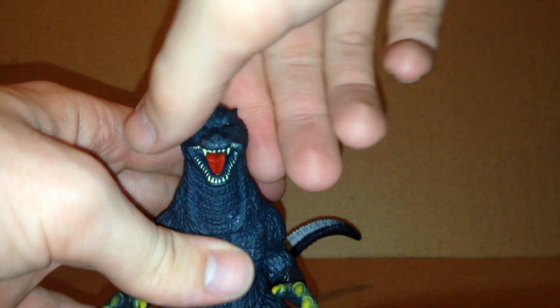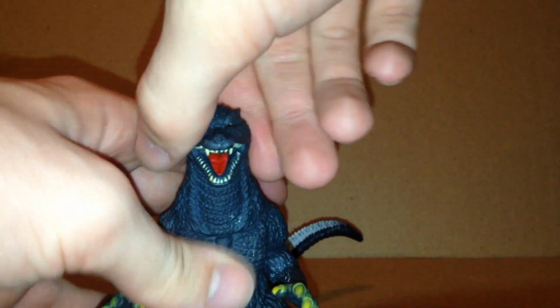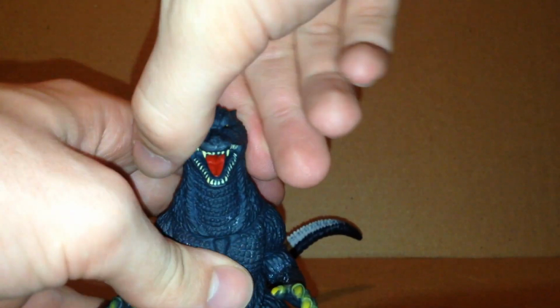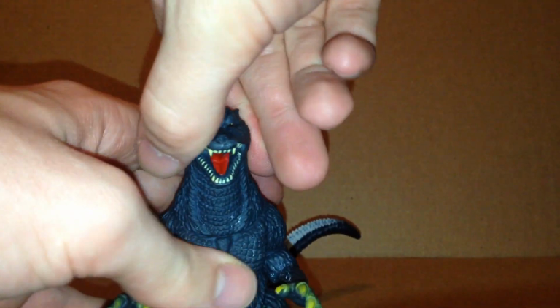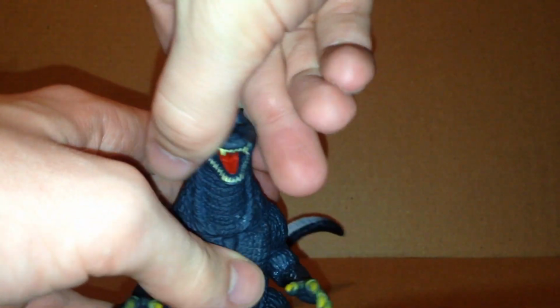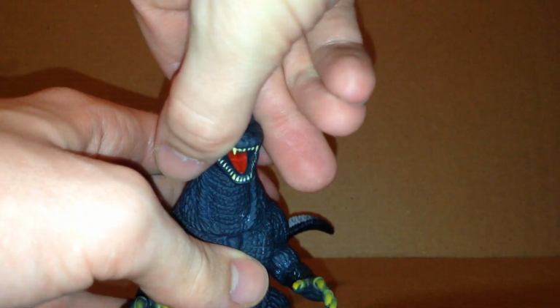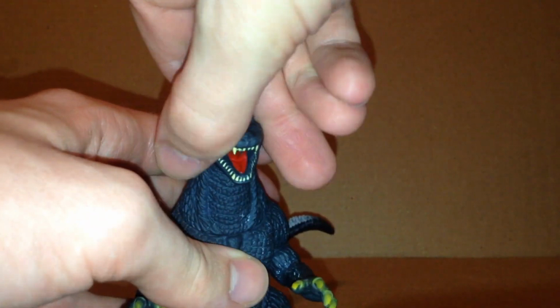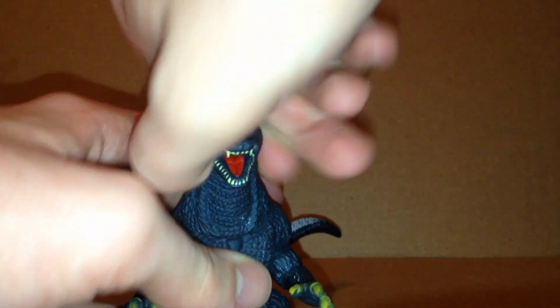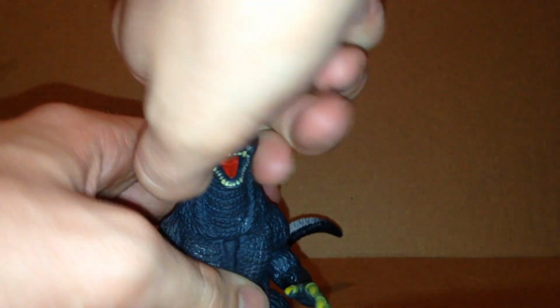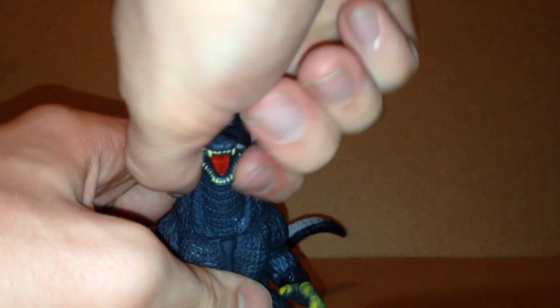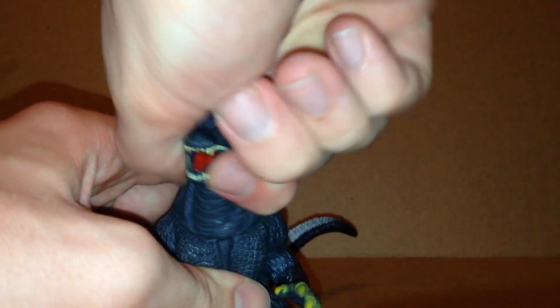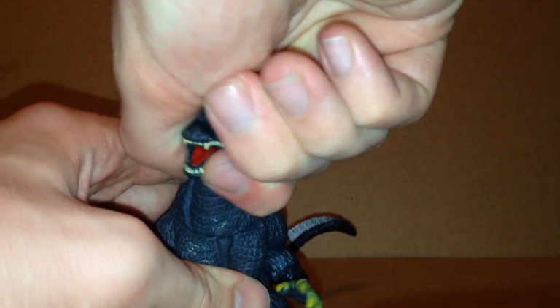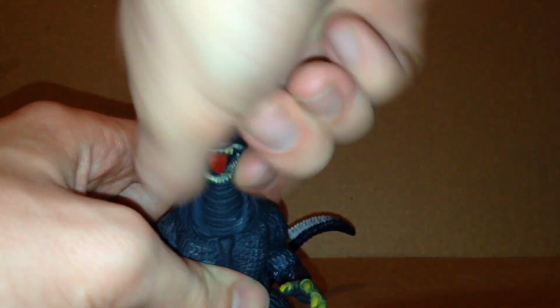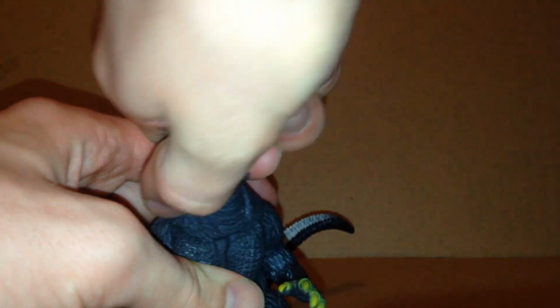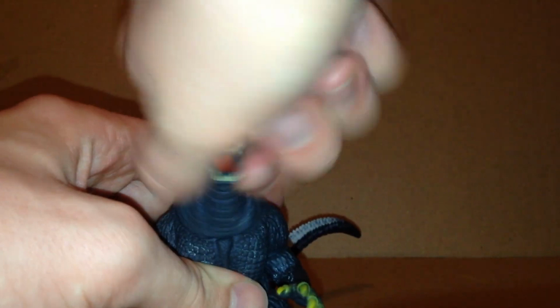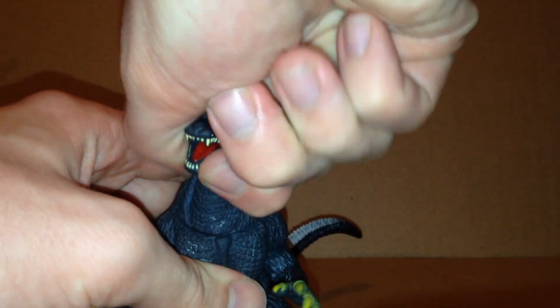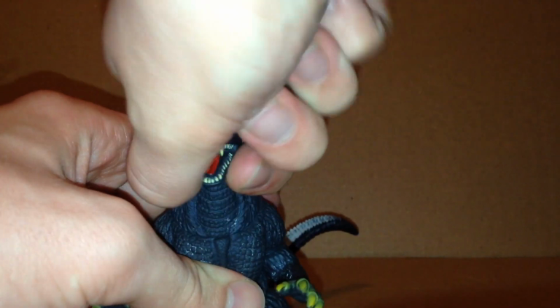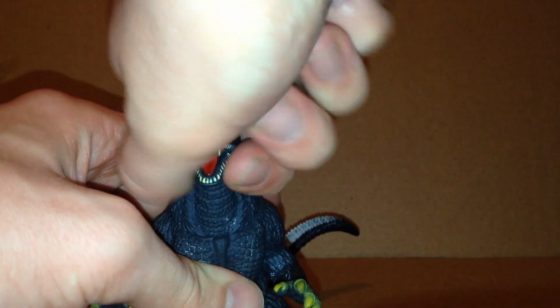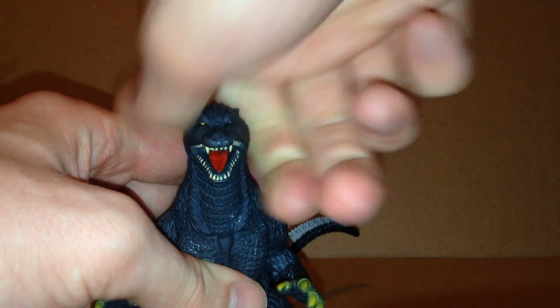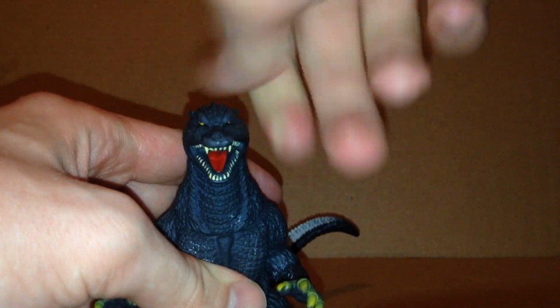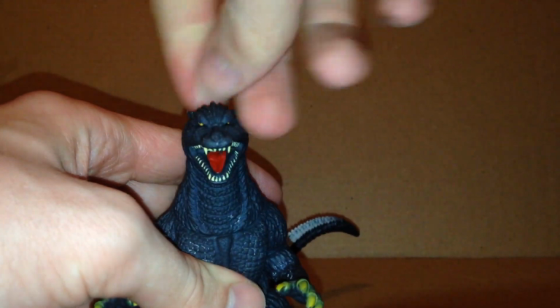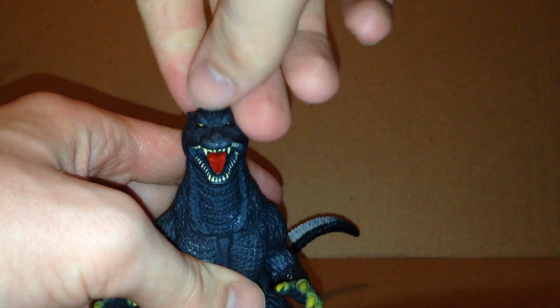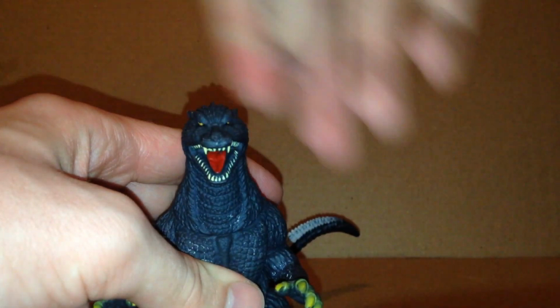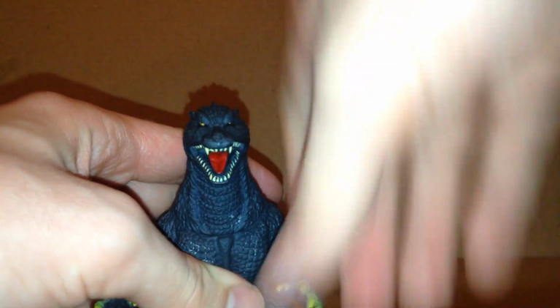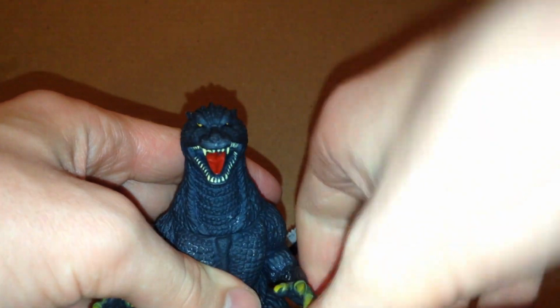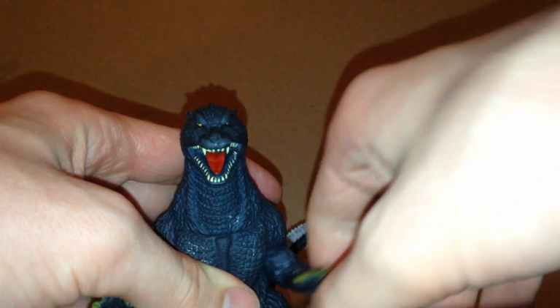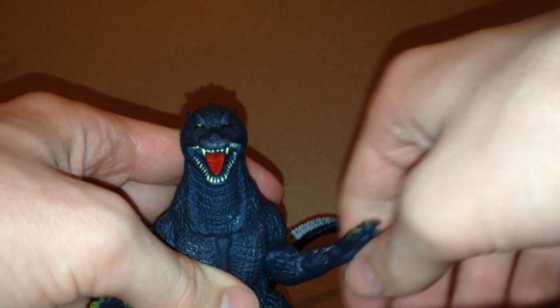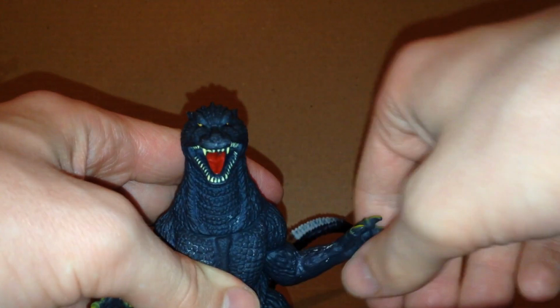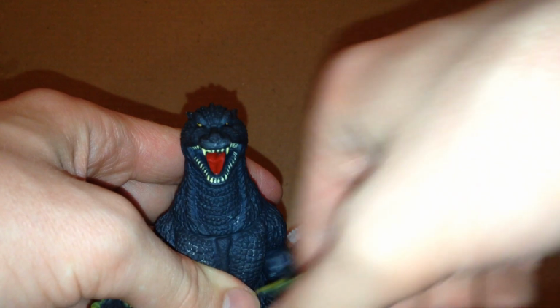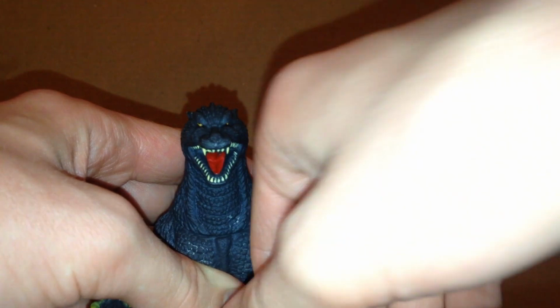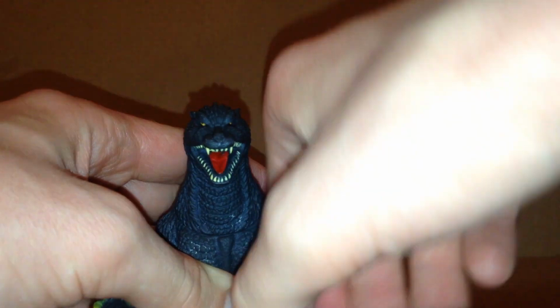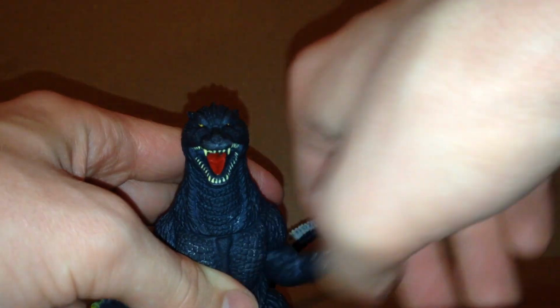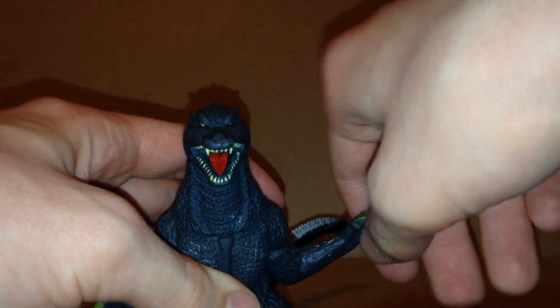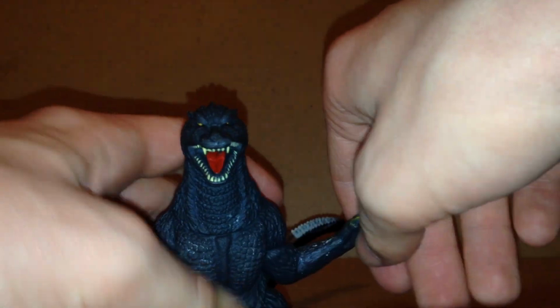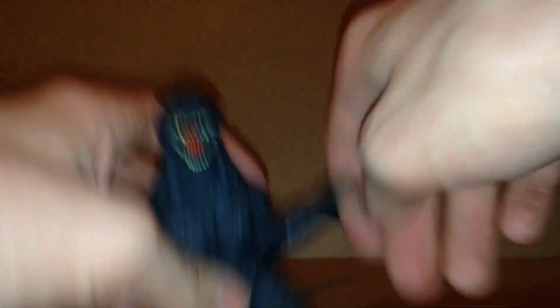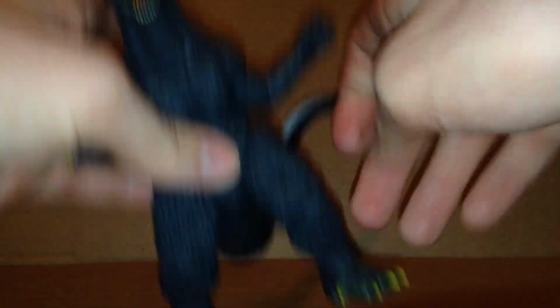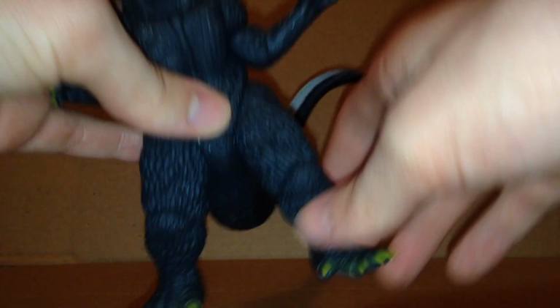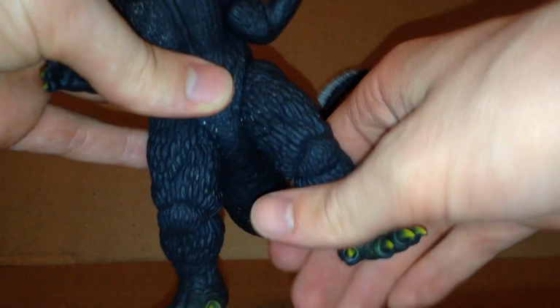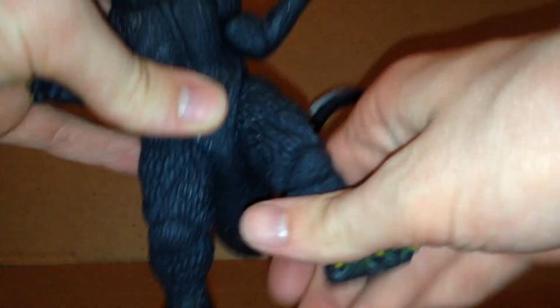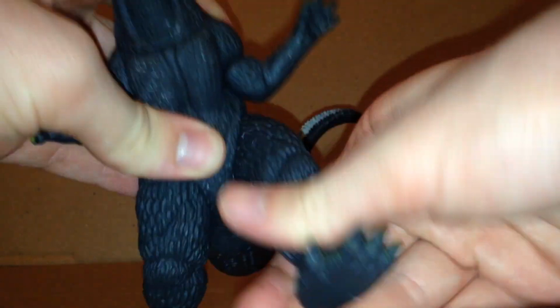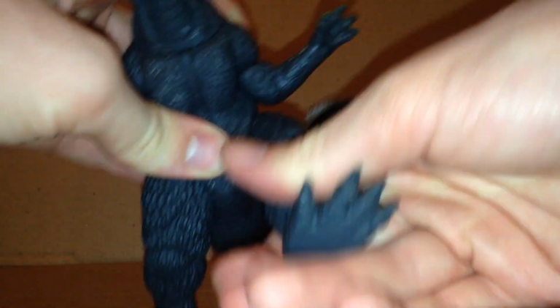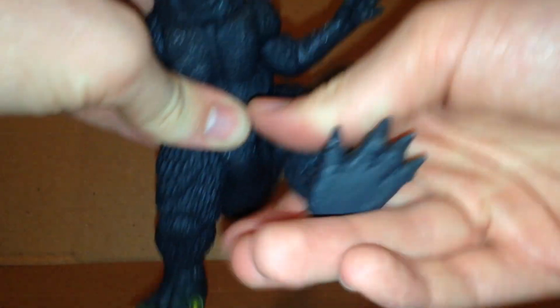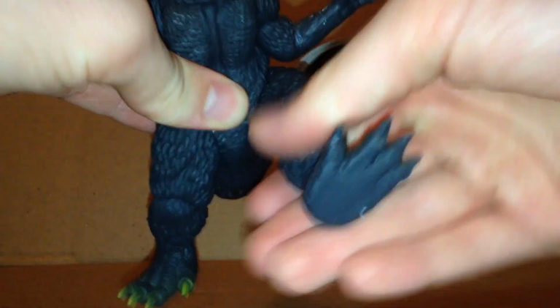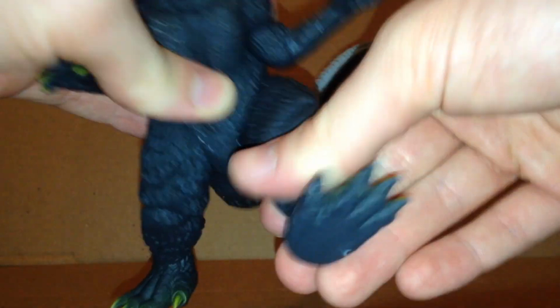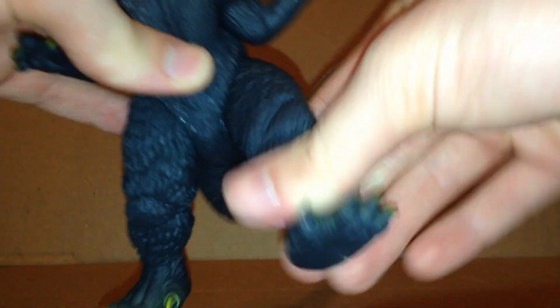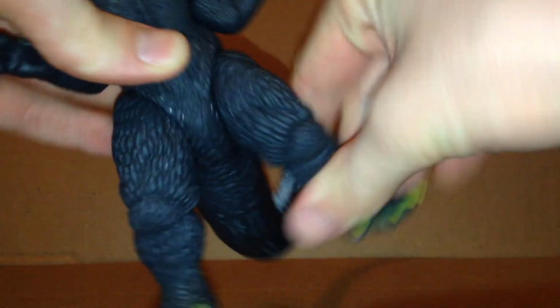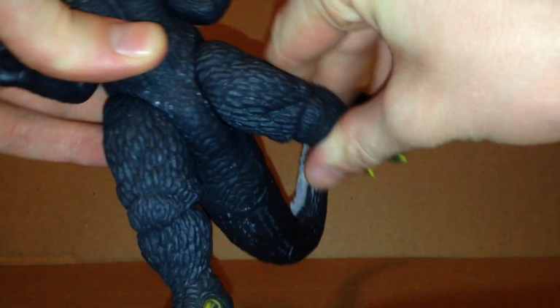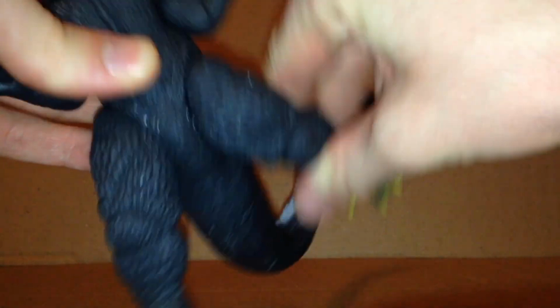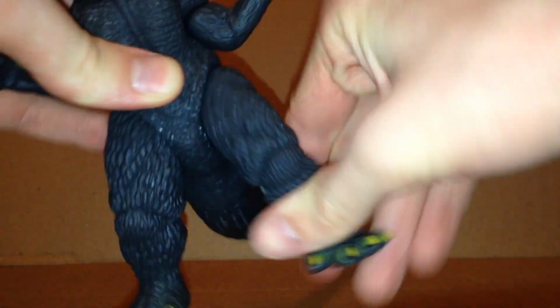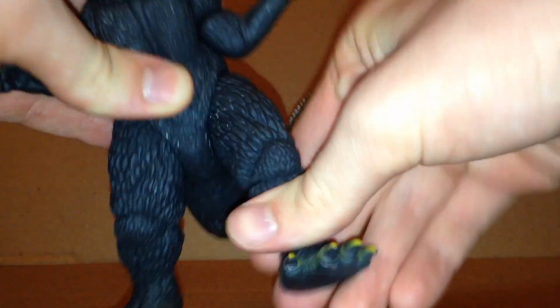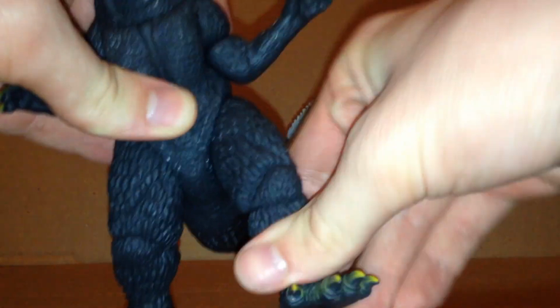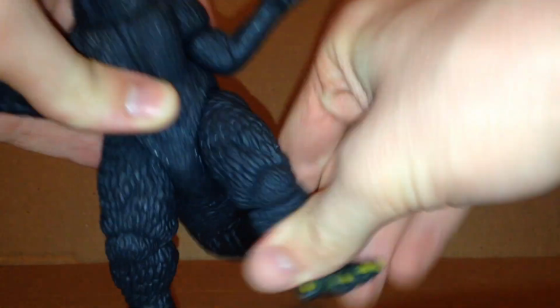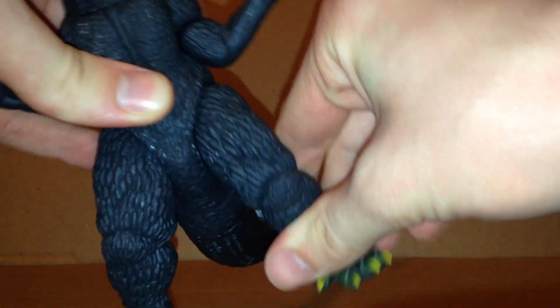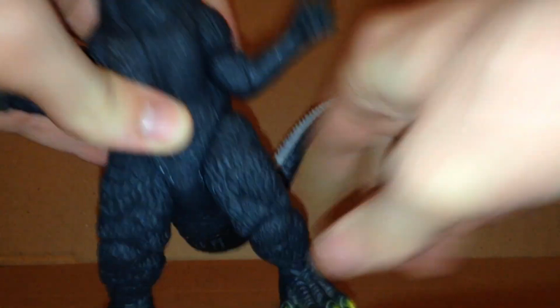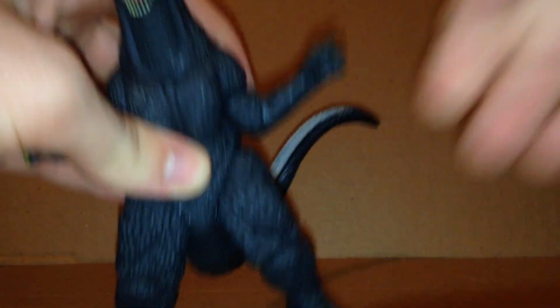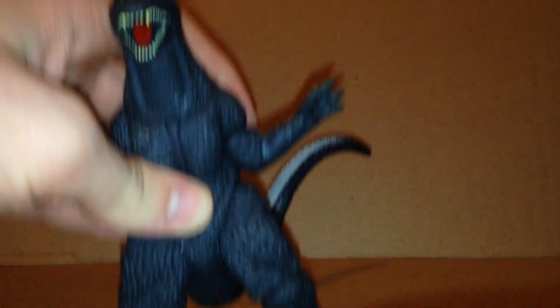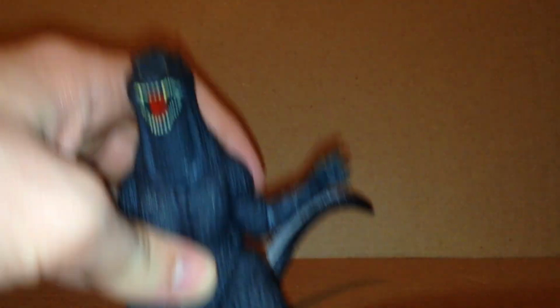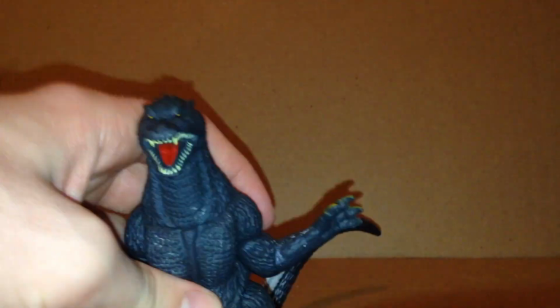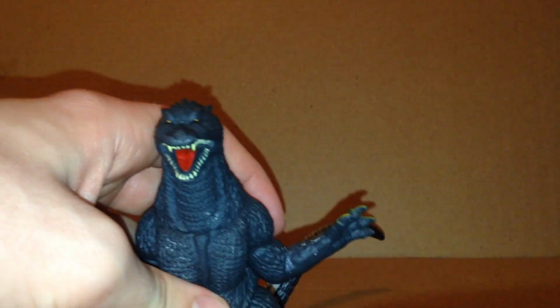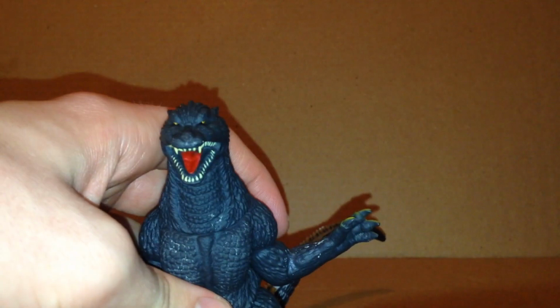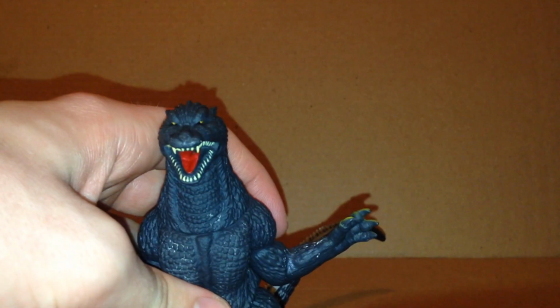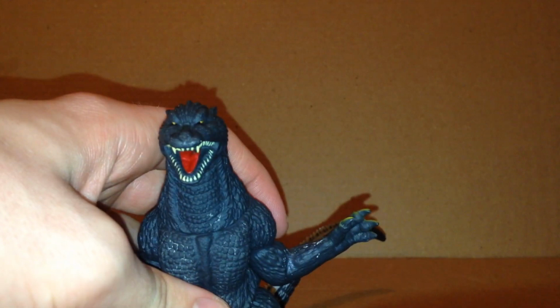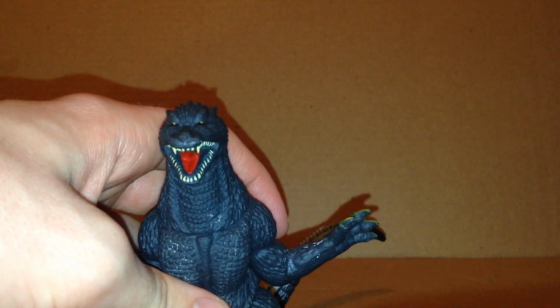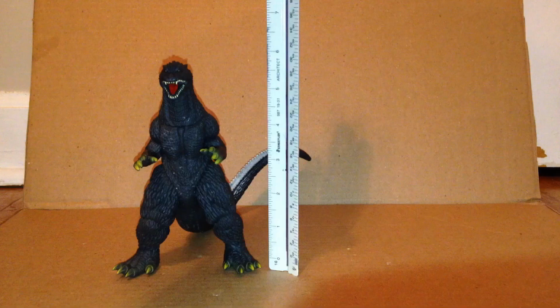For articulation, the head can look side to side, the arms can move, the legs can do this, and that's pretty much it.